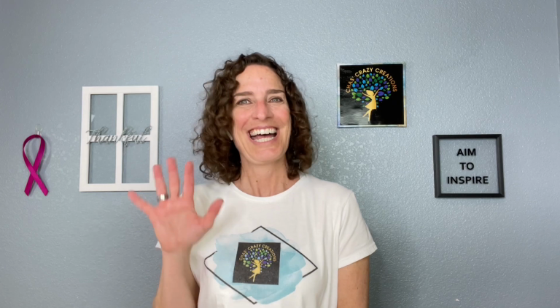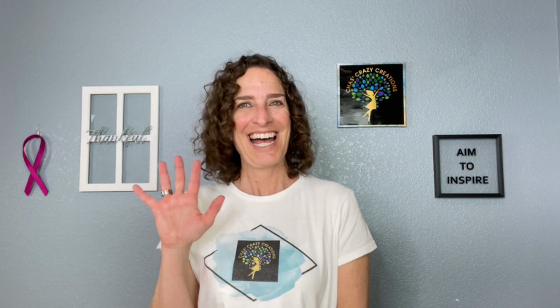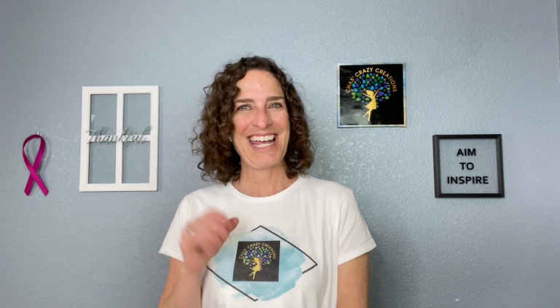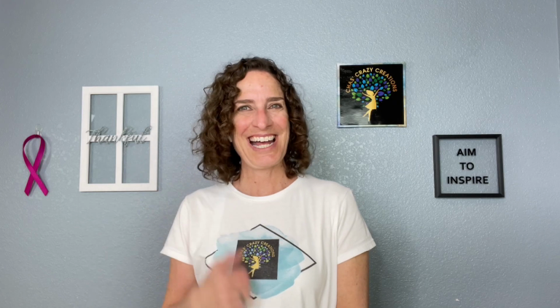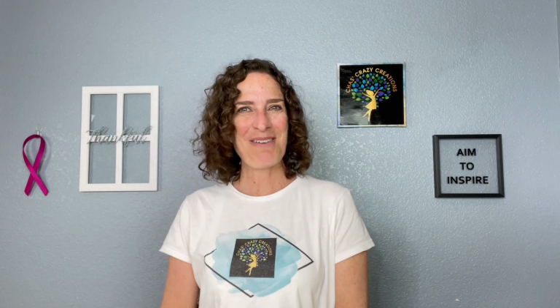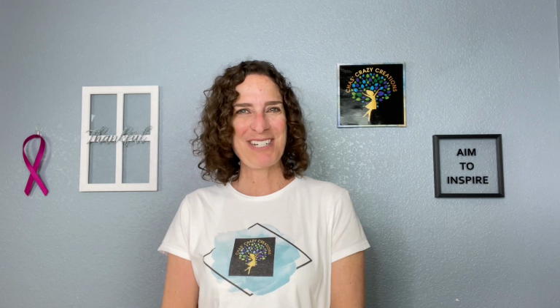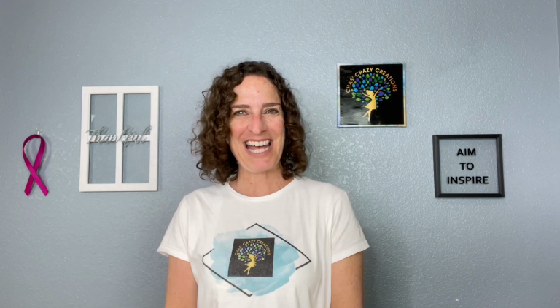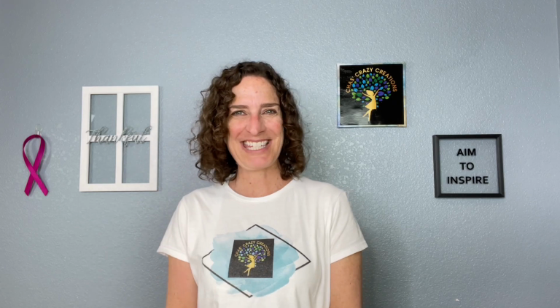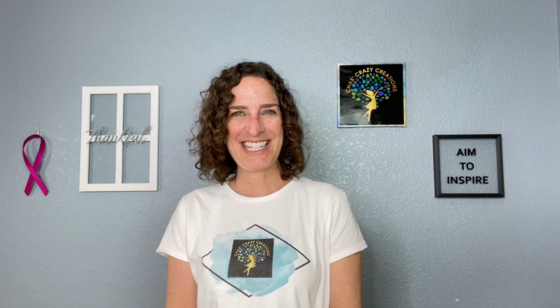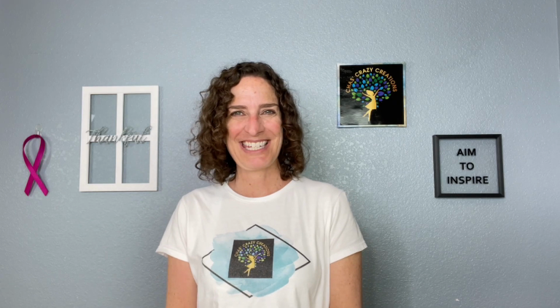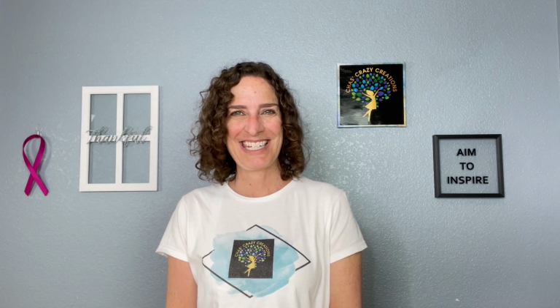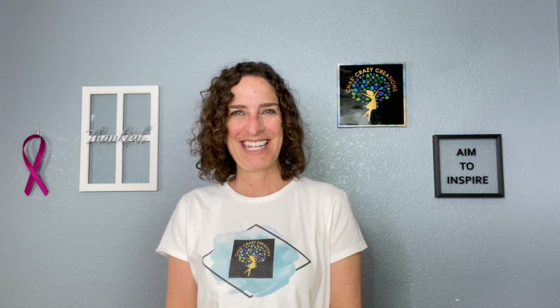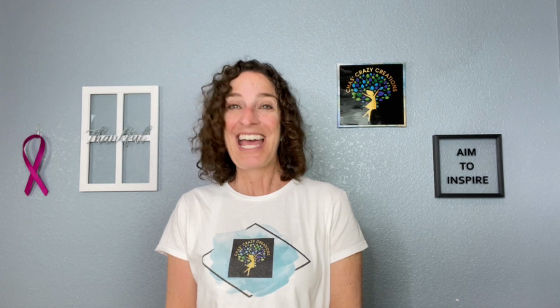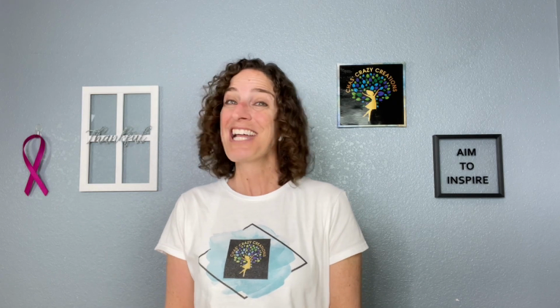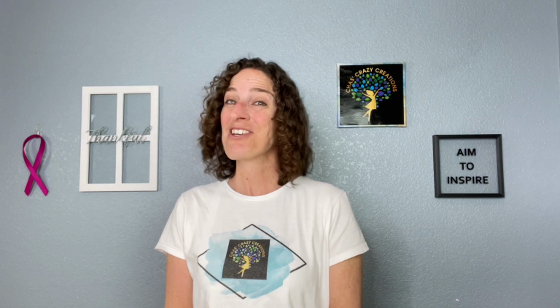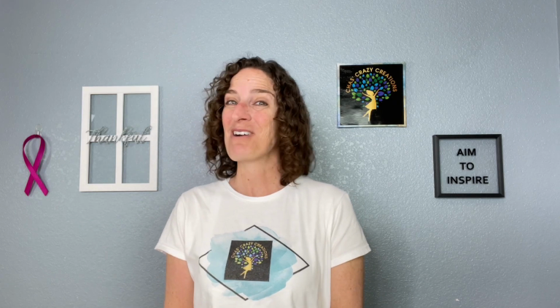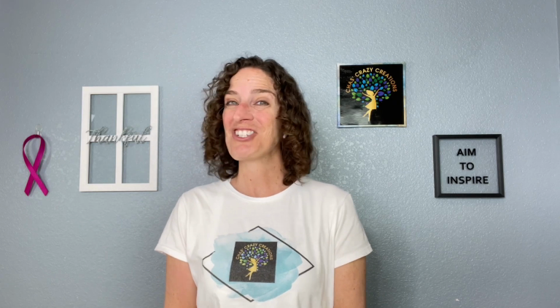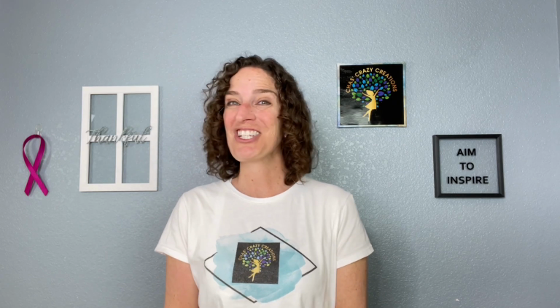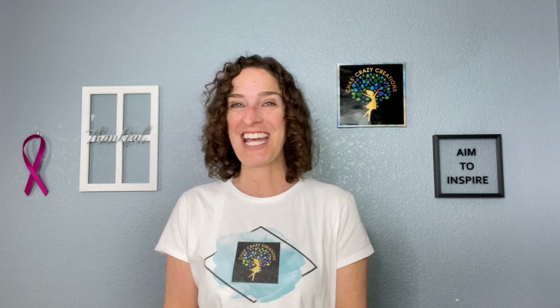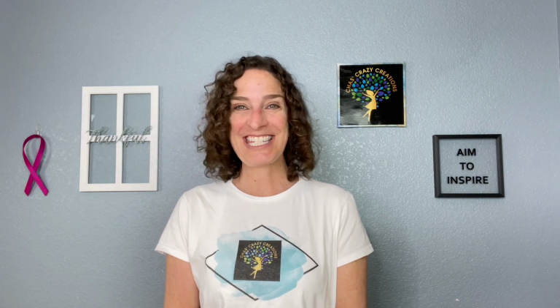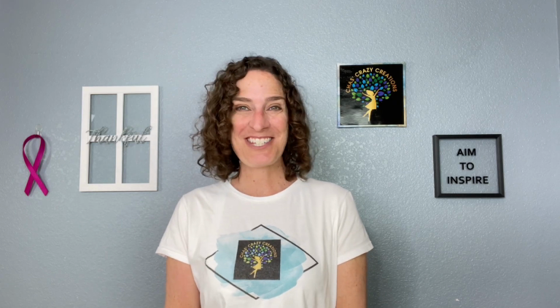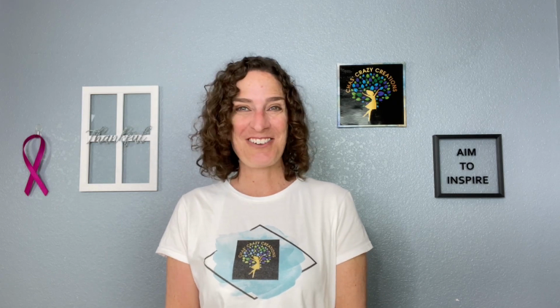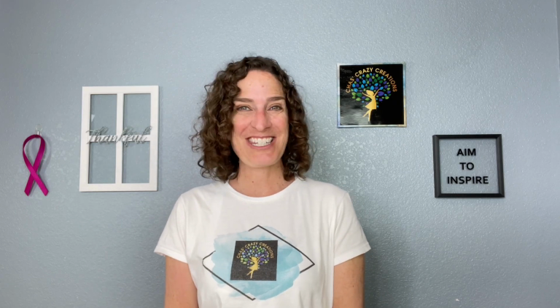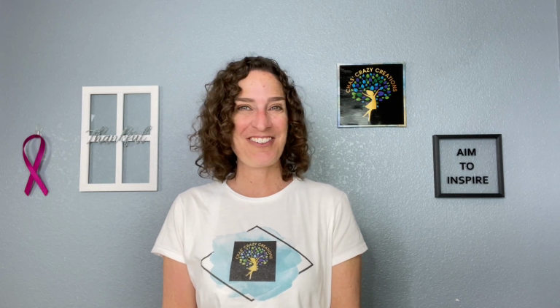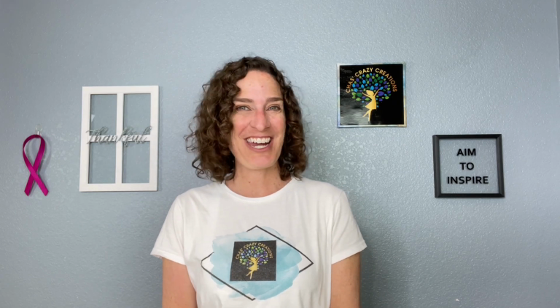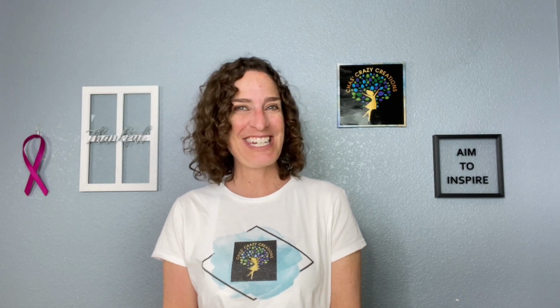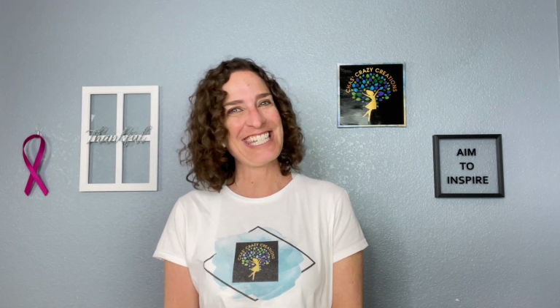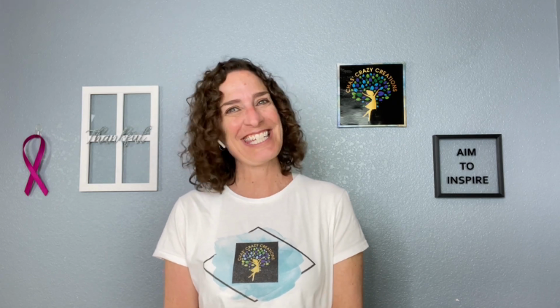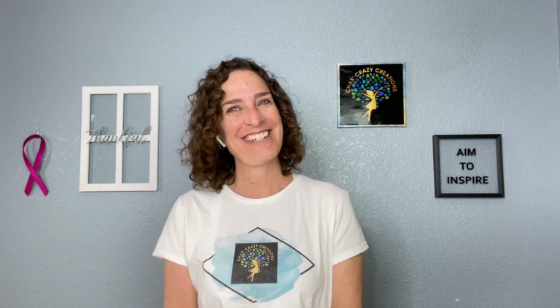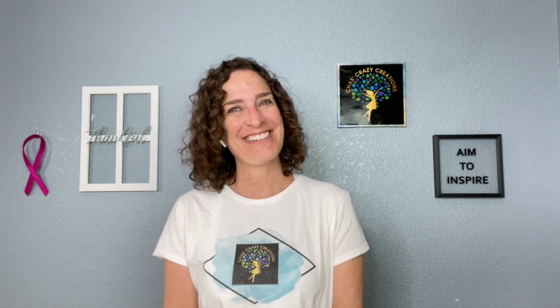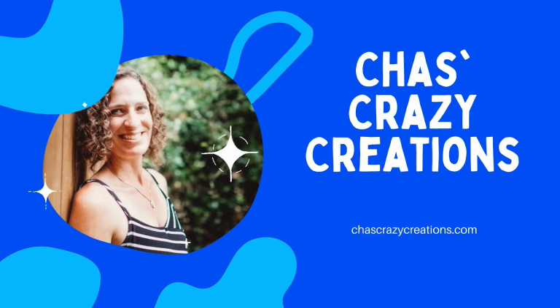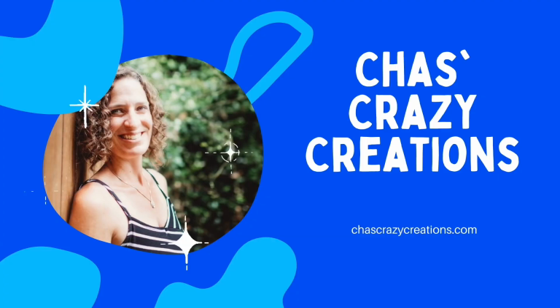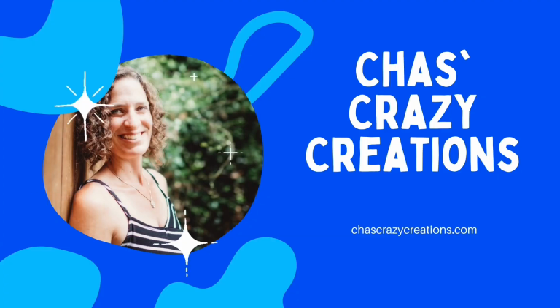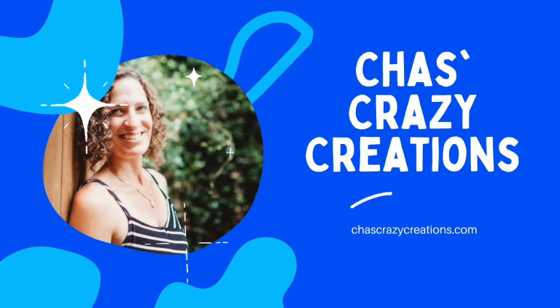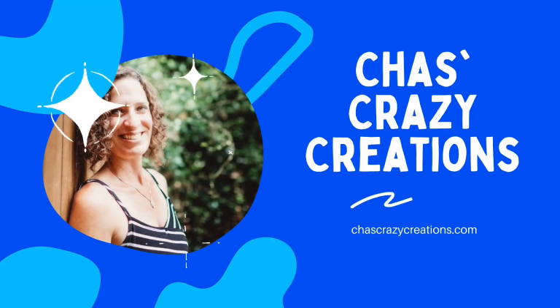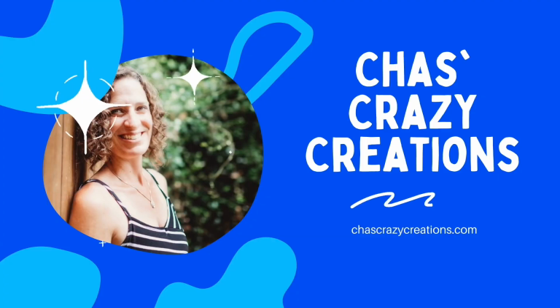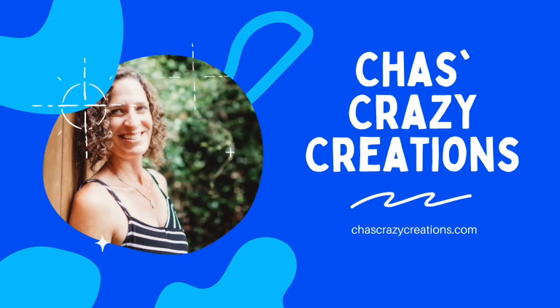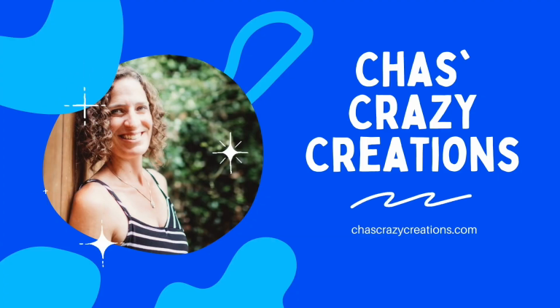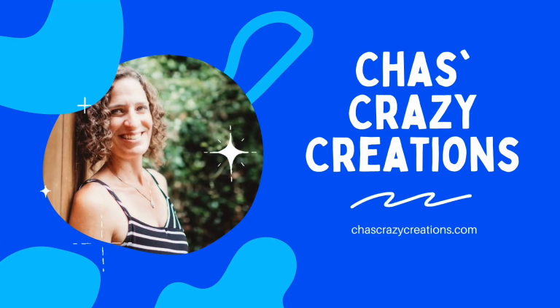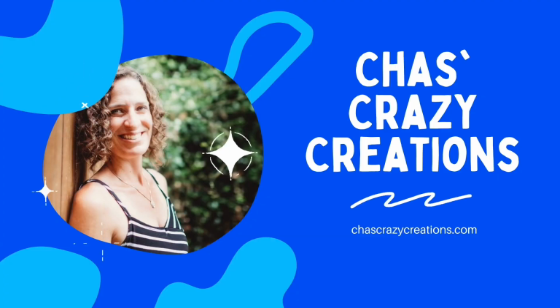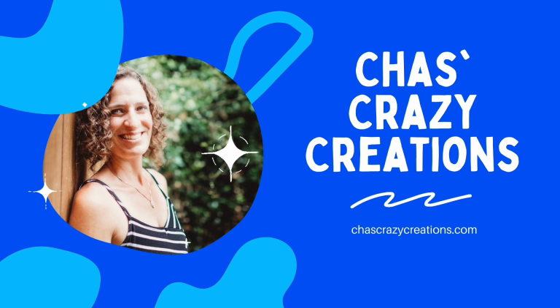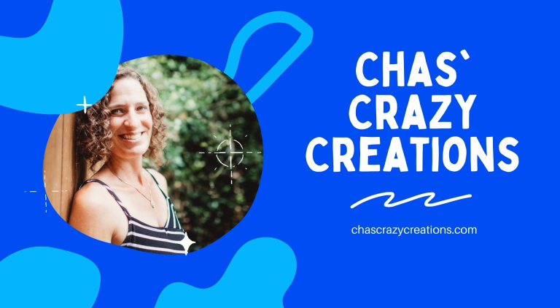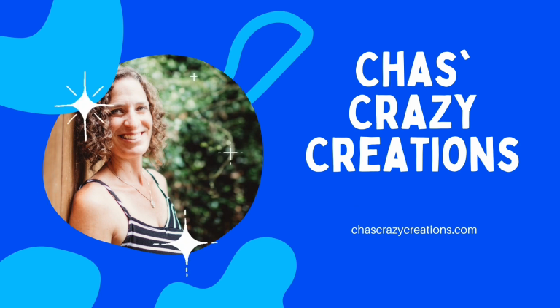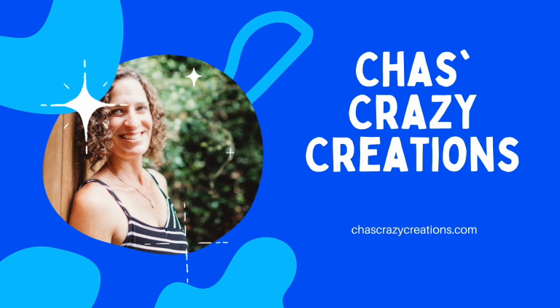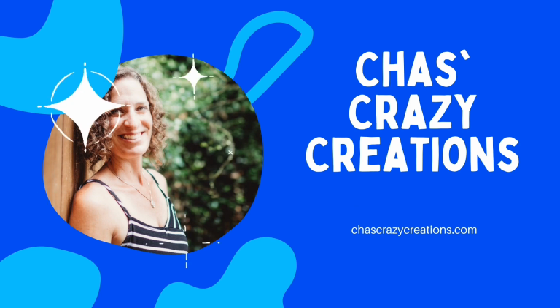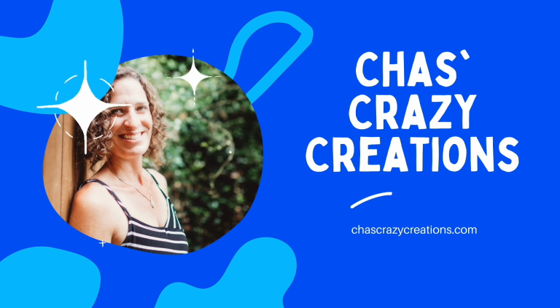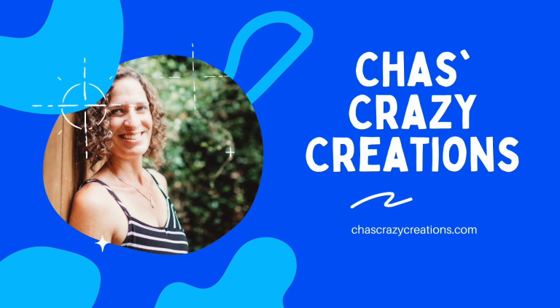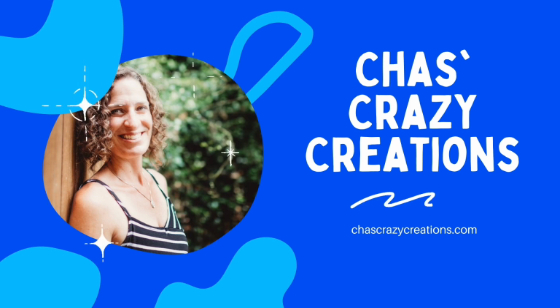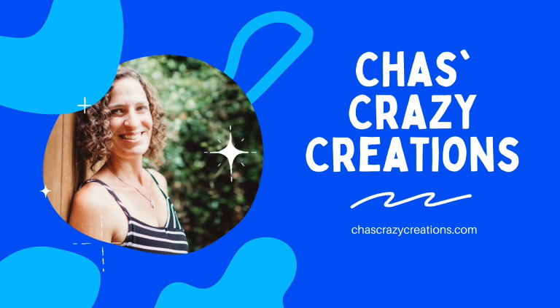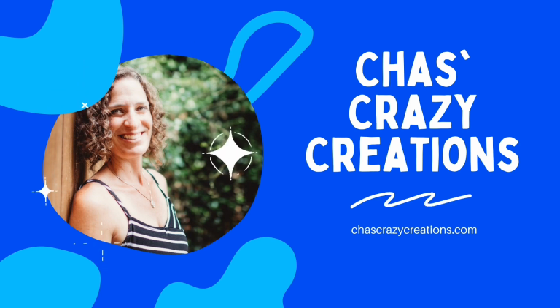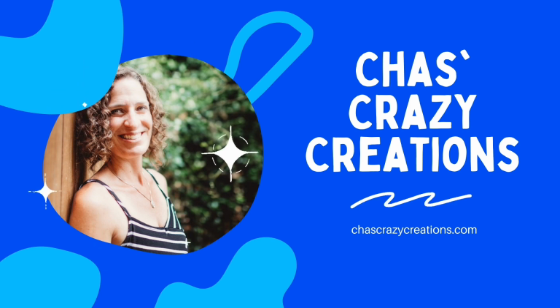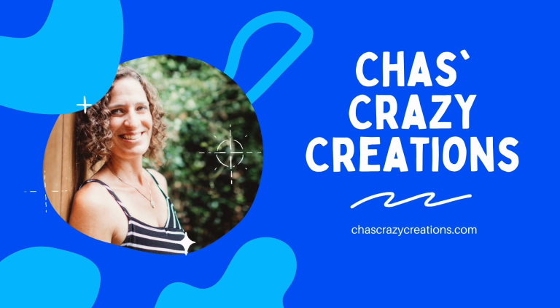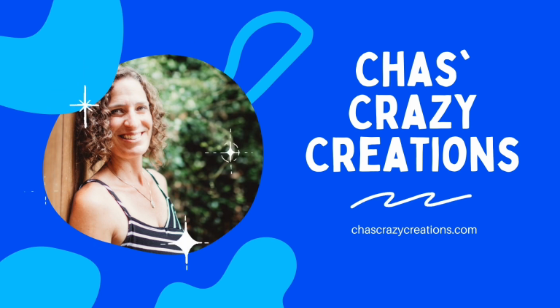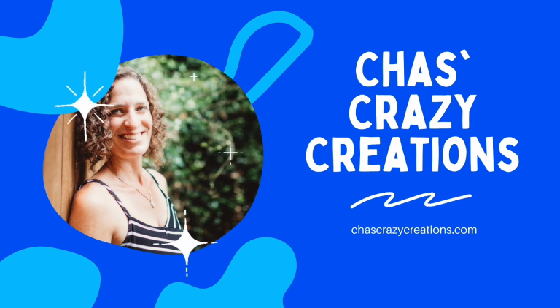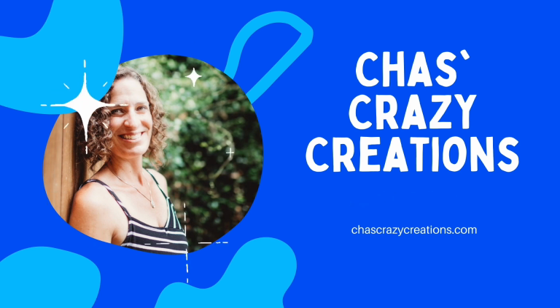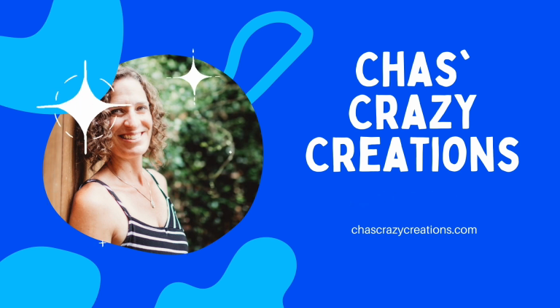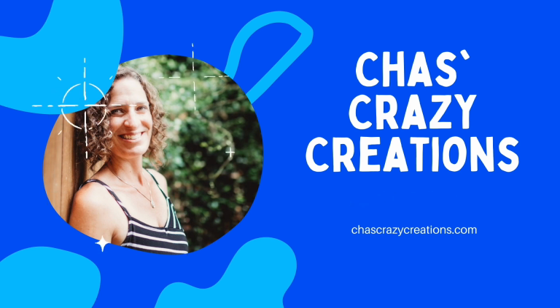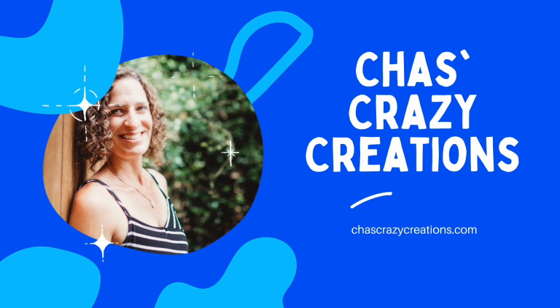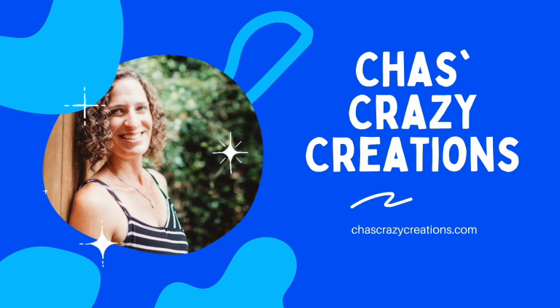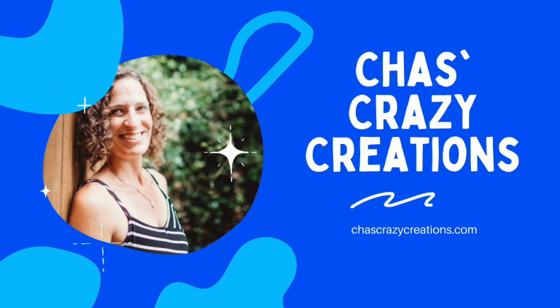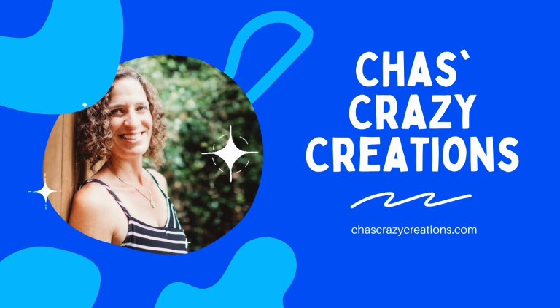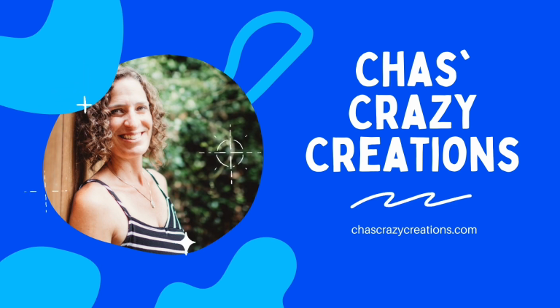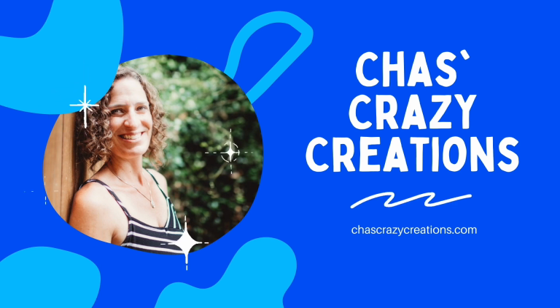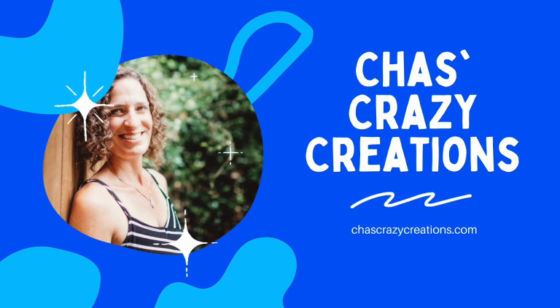Hi, I'm Tess and you're watching Tess's Crazy Creations. Just wait till you see all the projects we're making today.